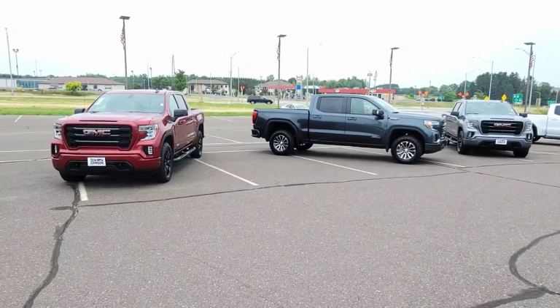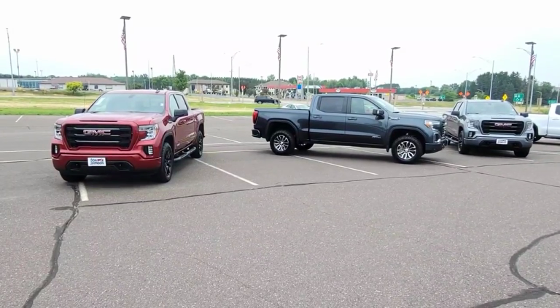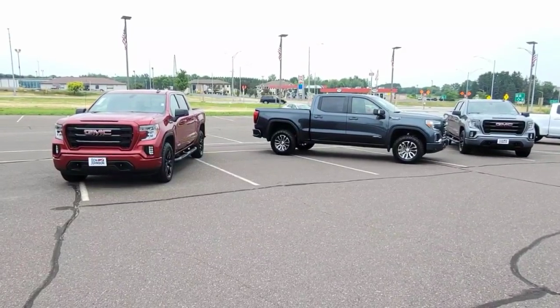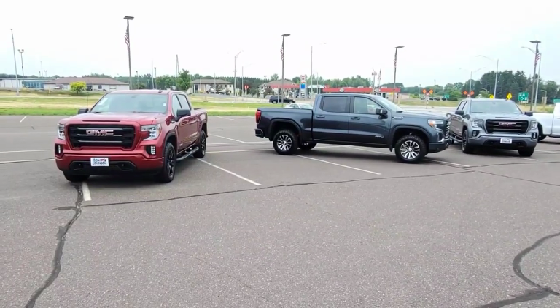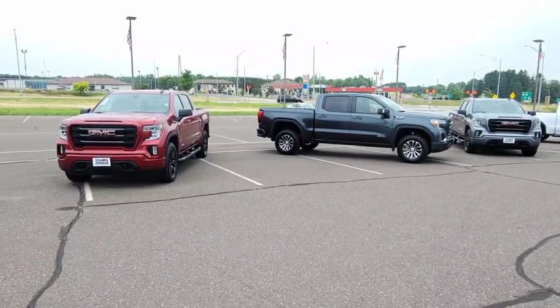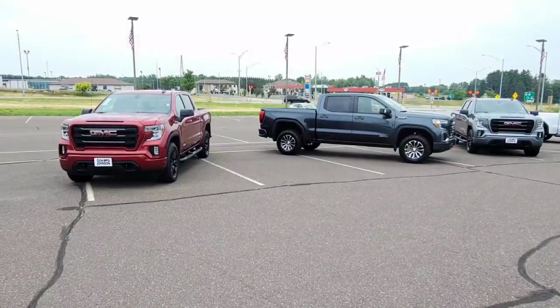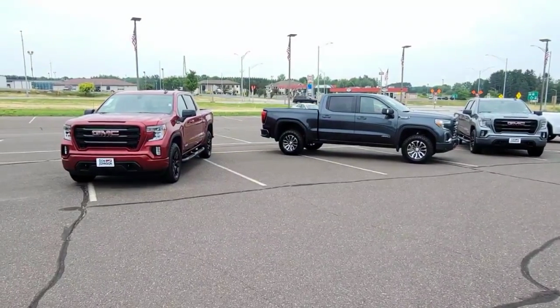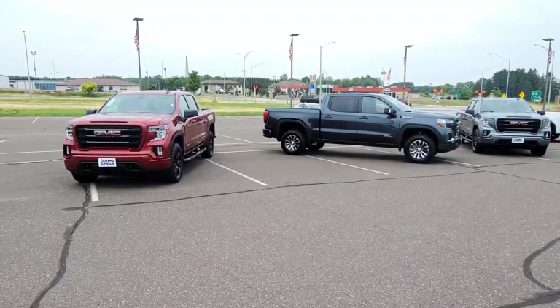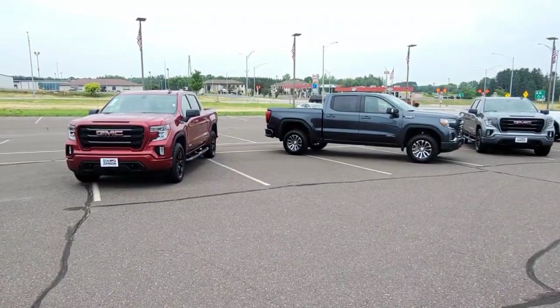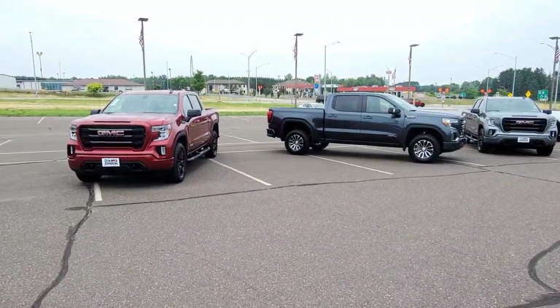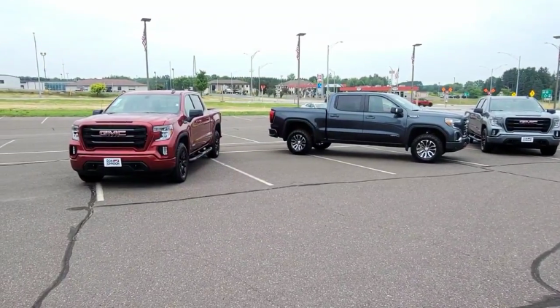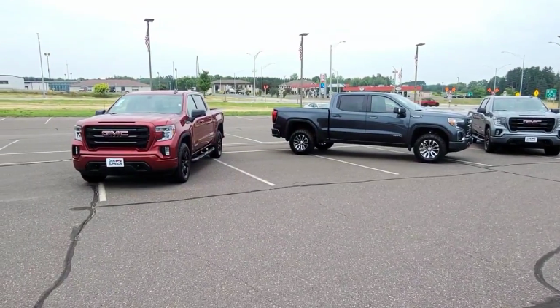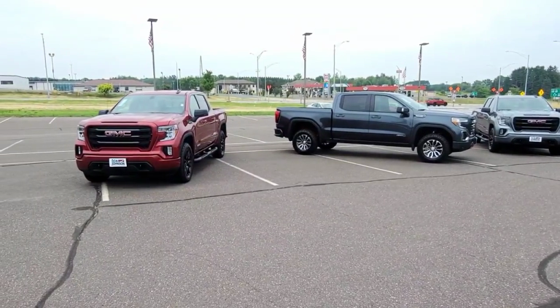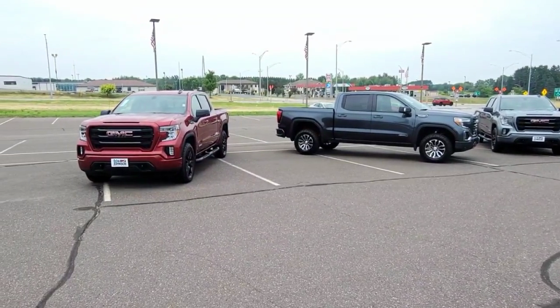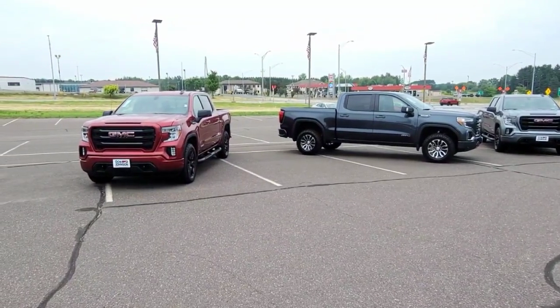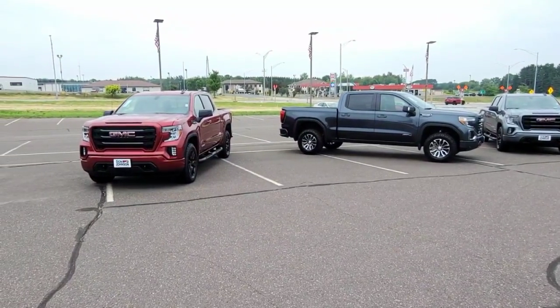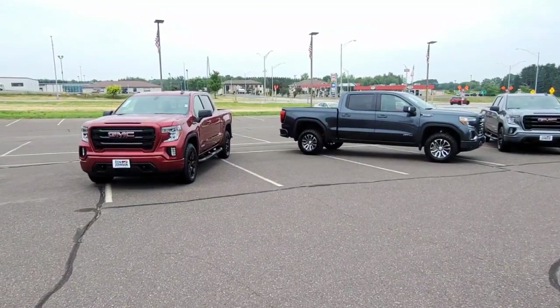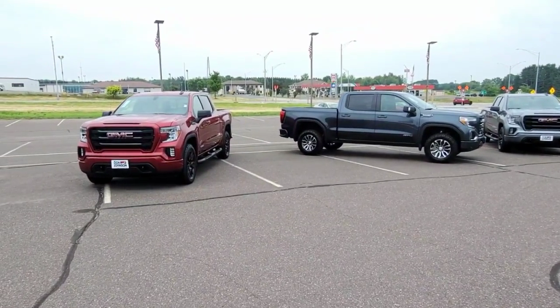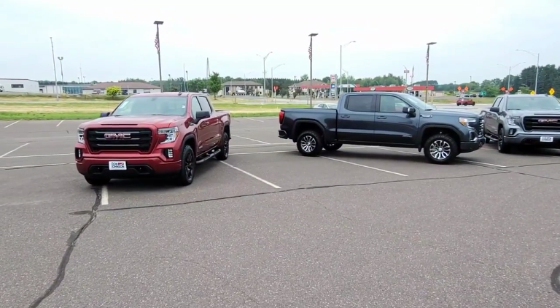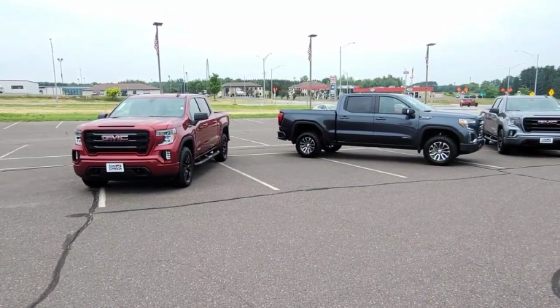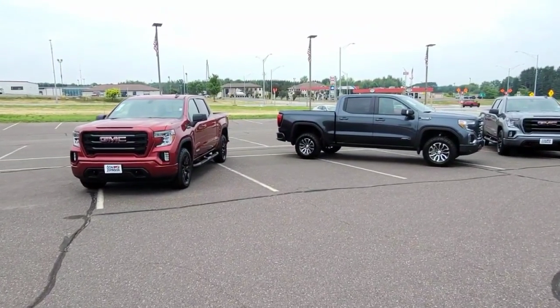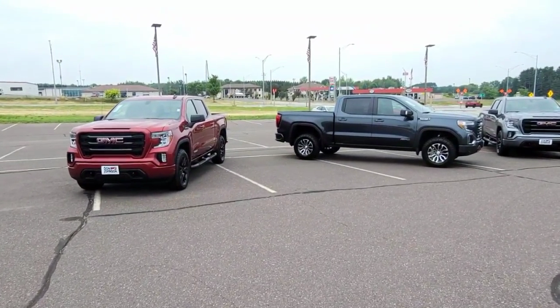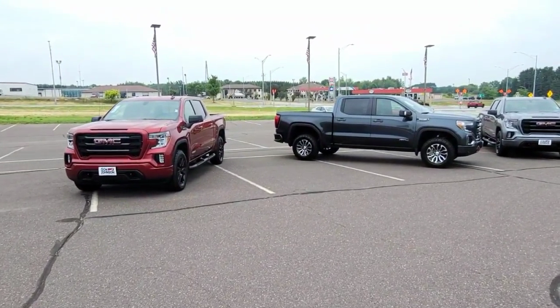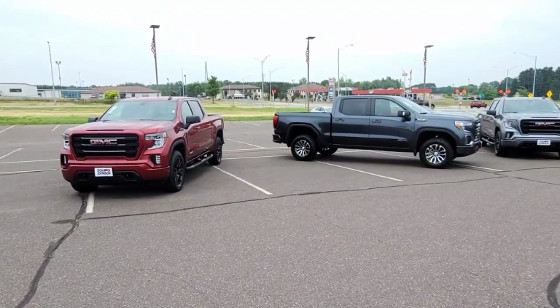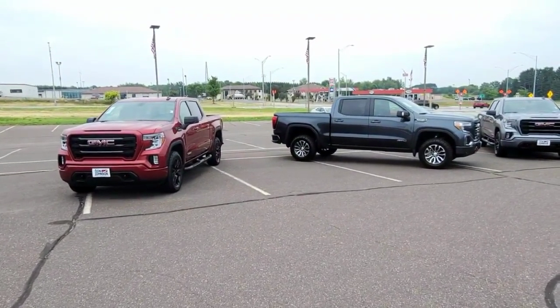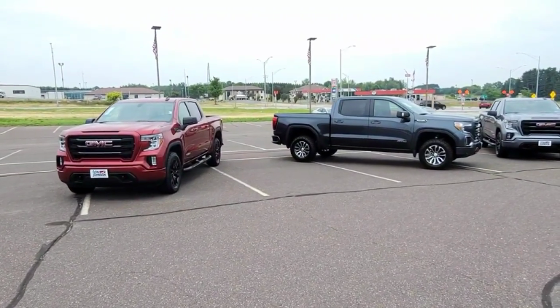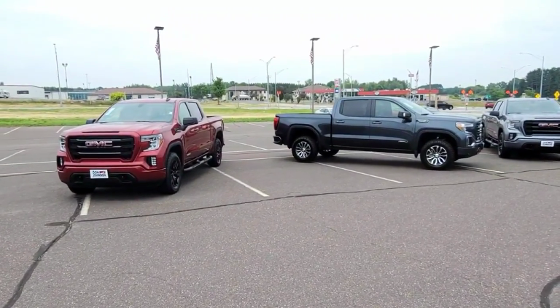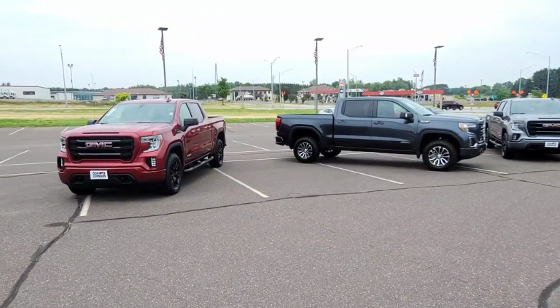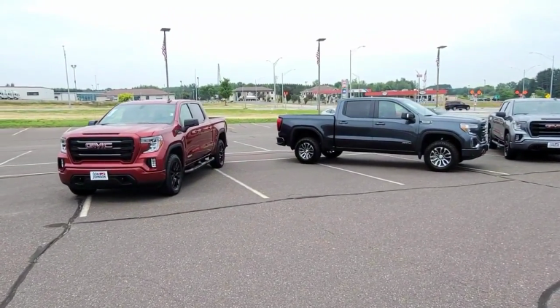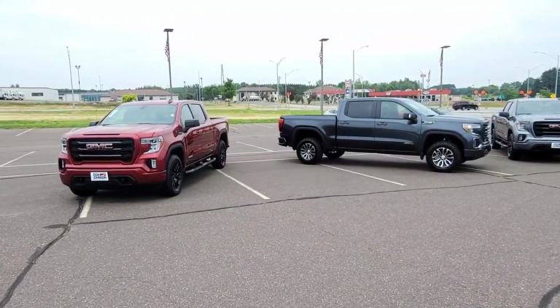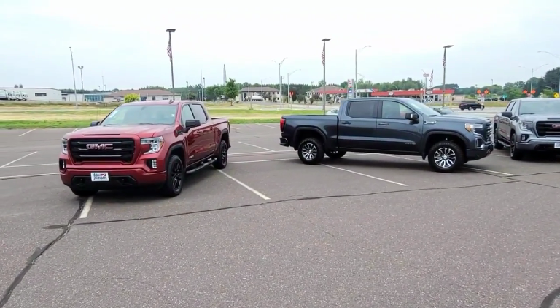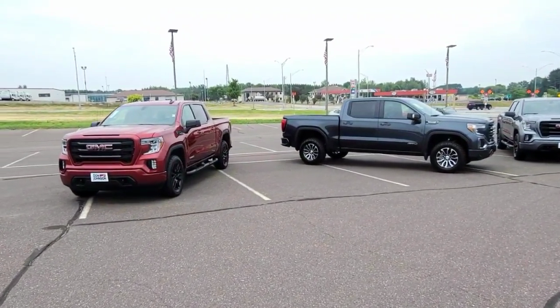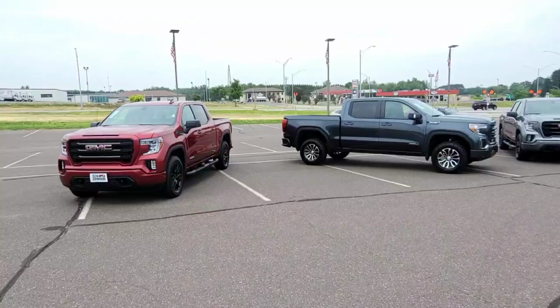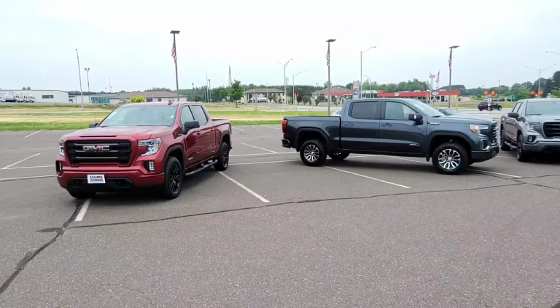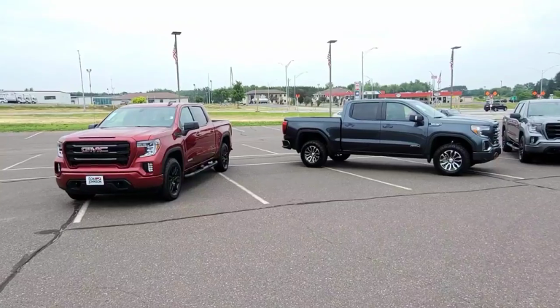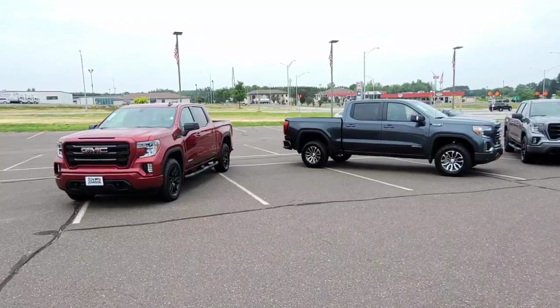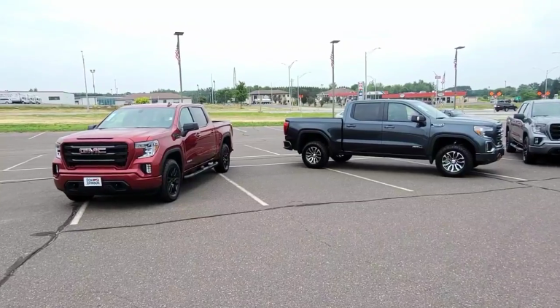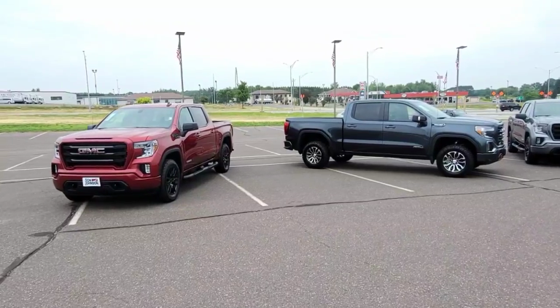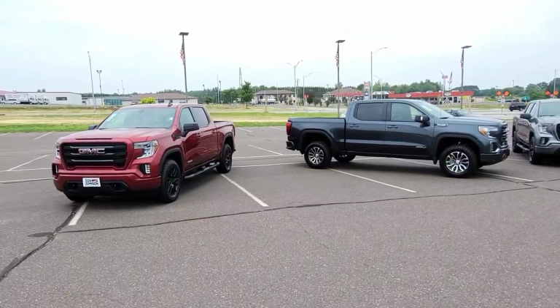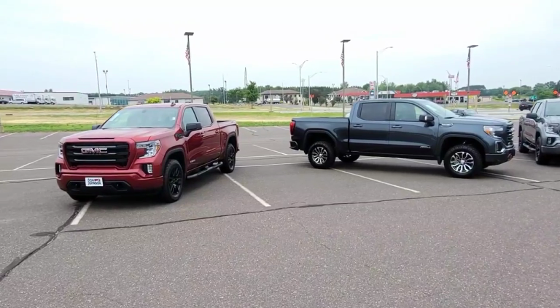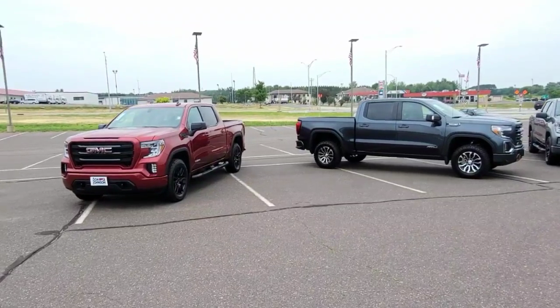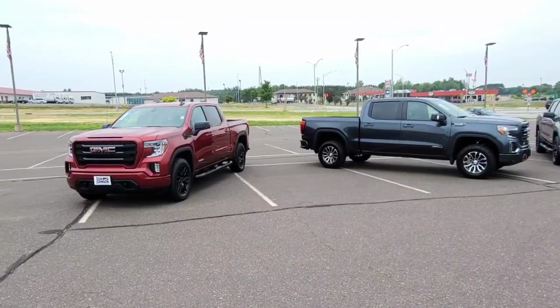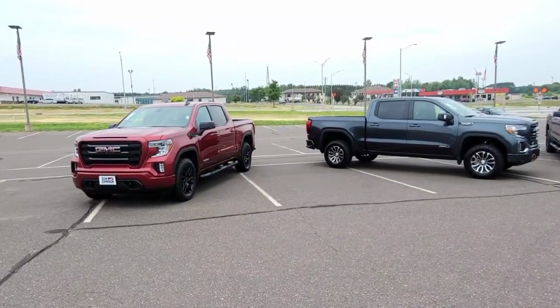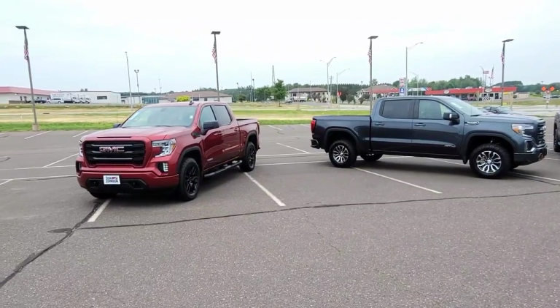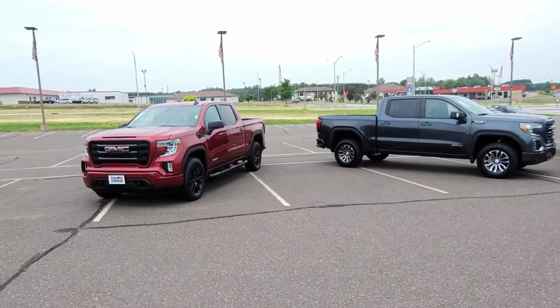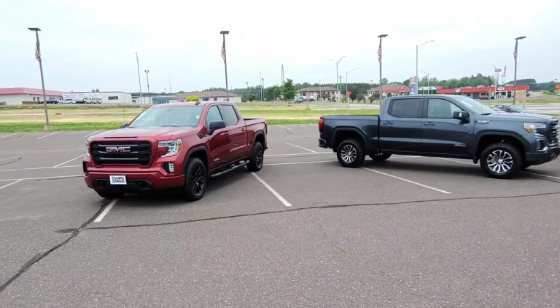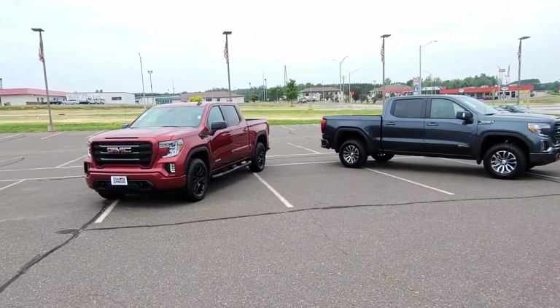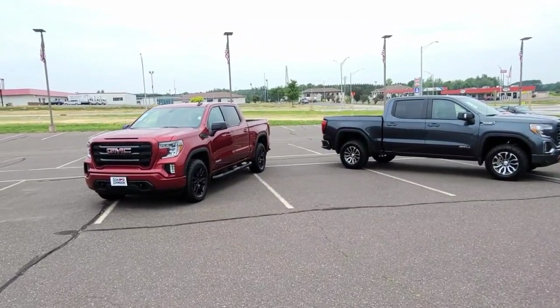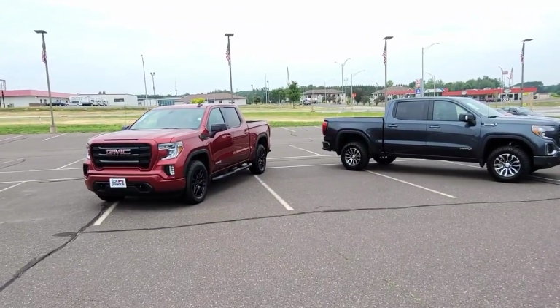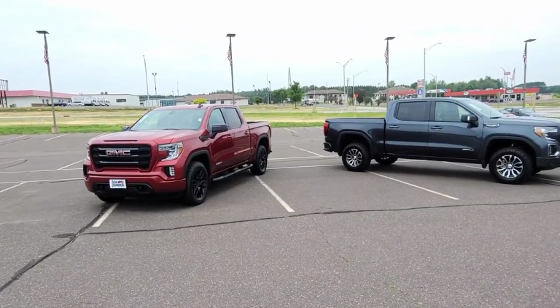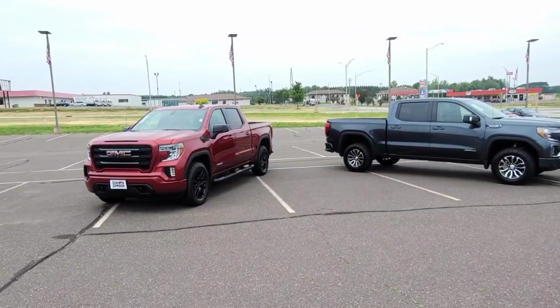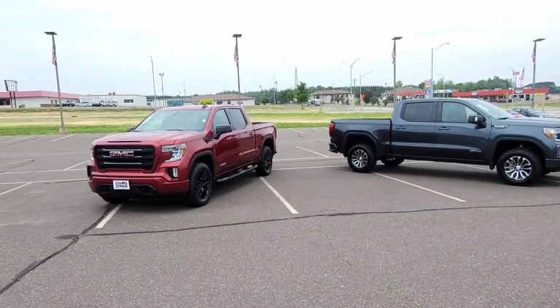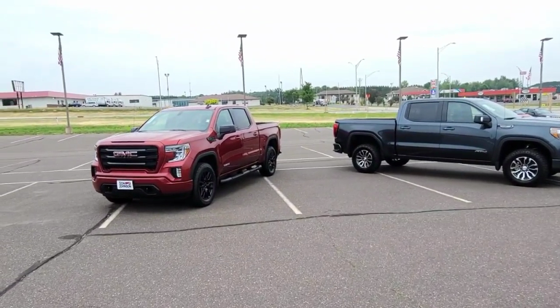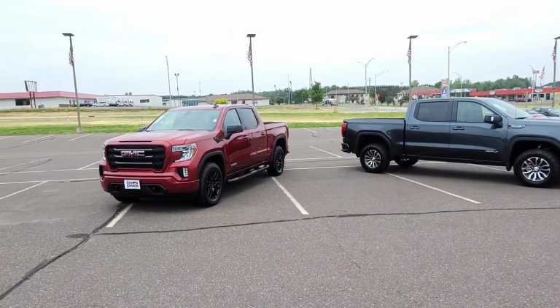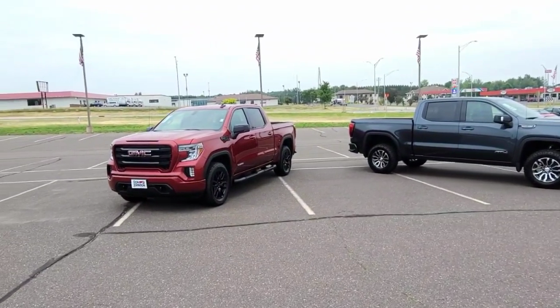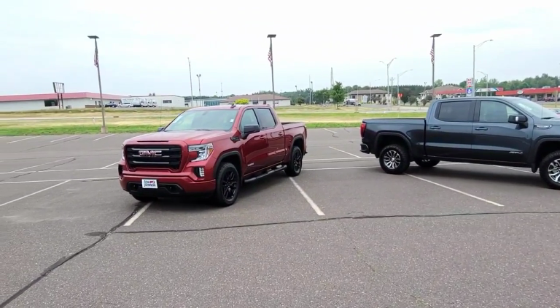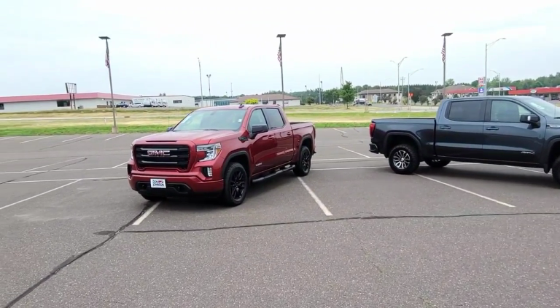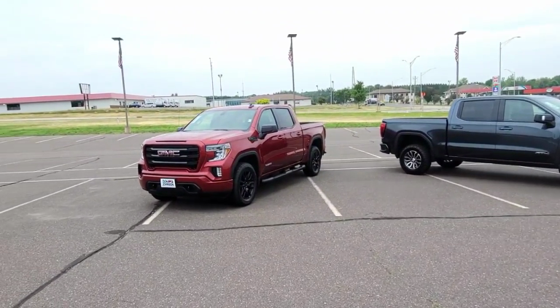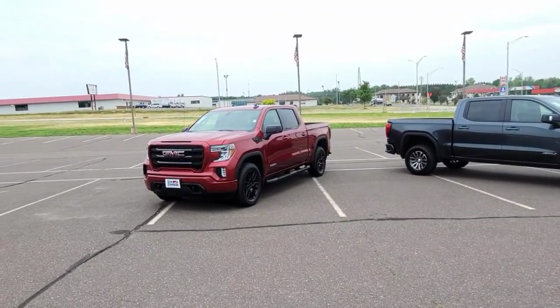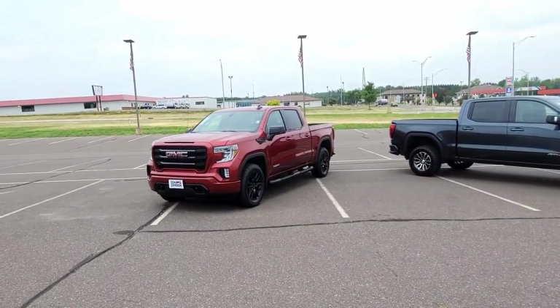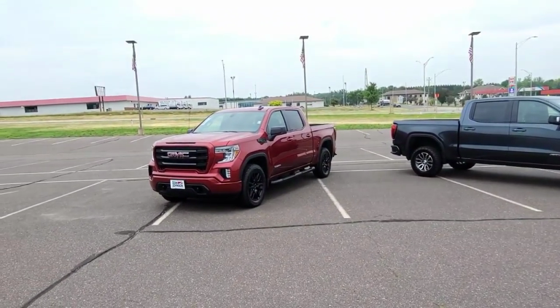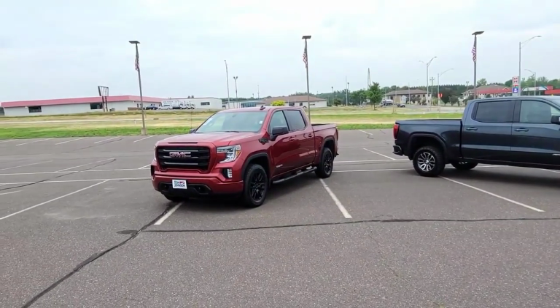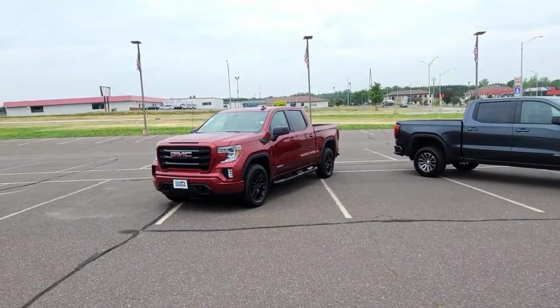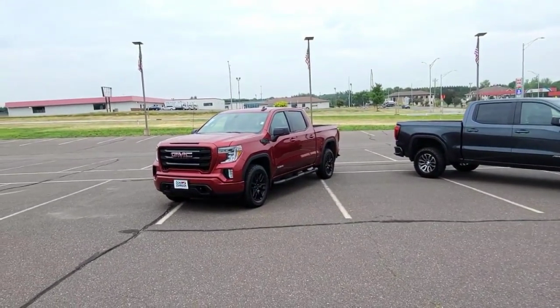Hey everybody, Darren Lucas here in Rice Lake, Wisconsin at Don Johnson Motors. I want to show you a few cool trucks that just showed up.